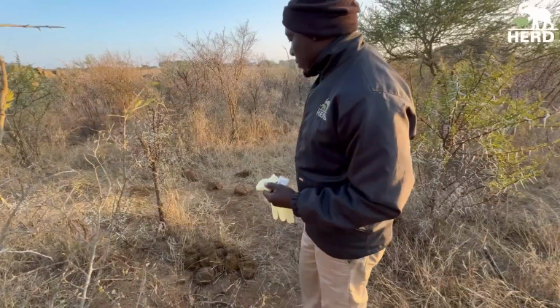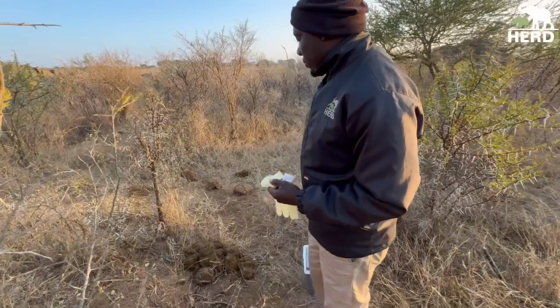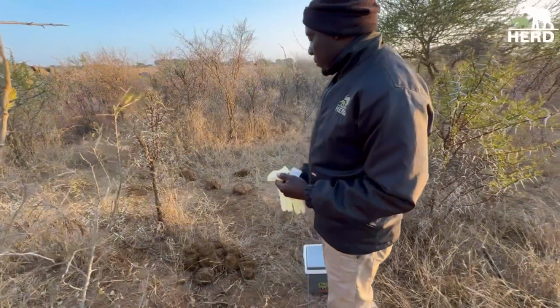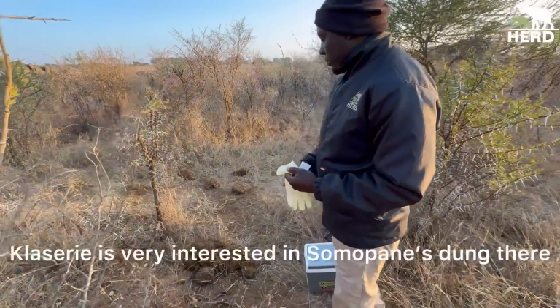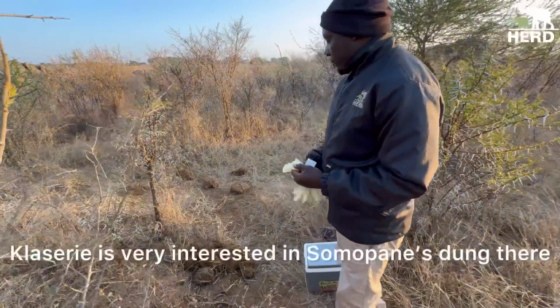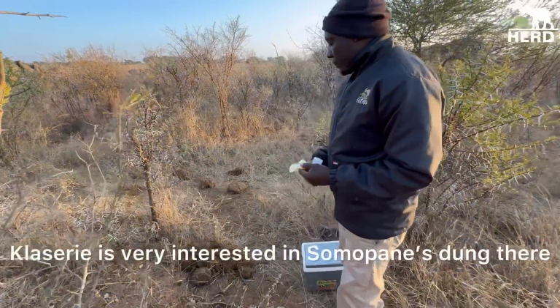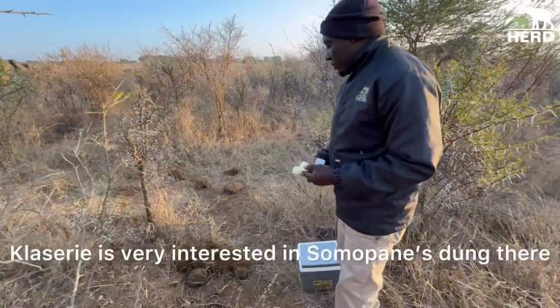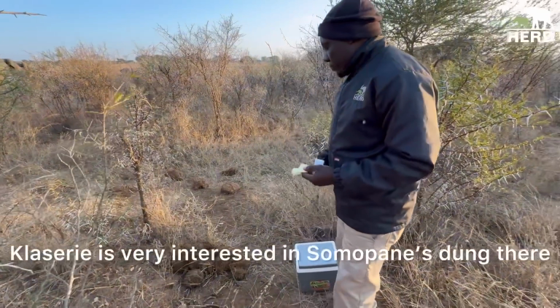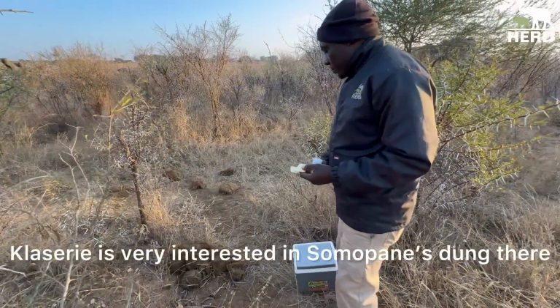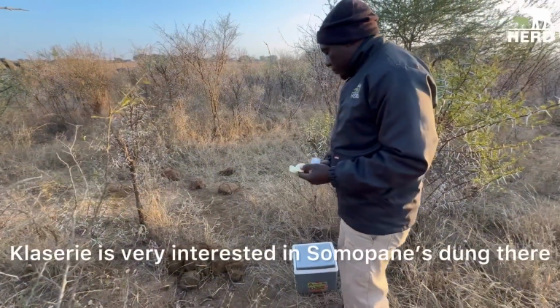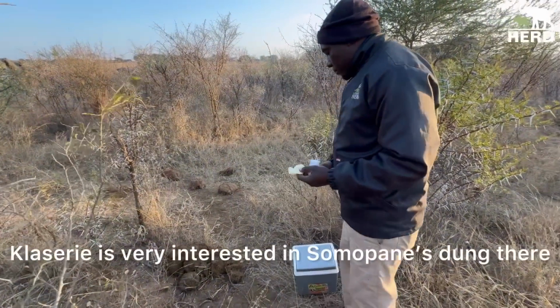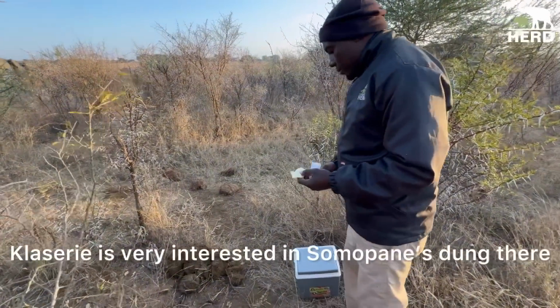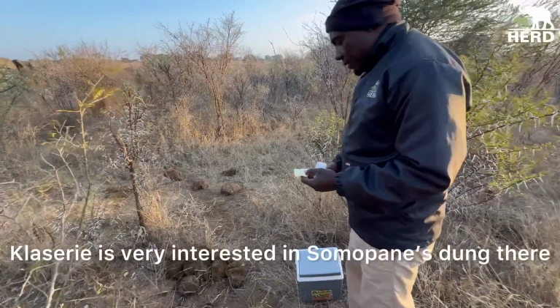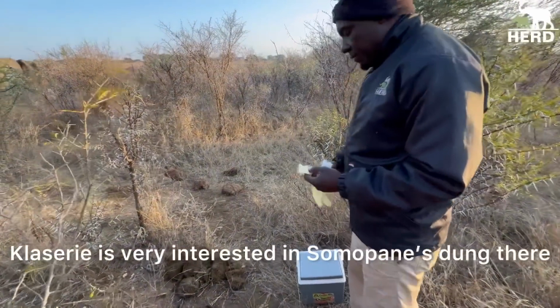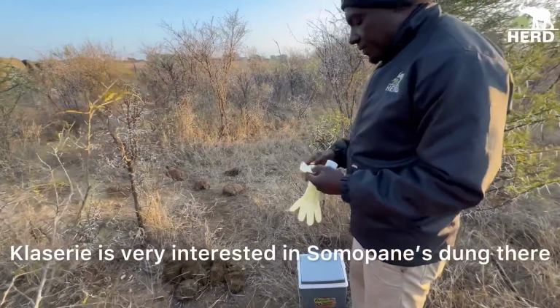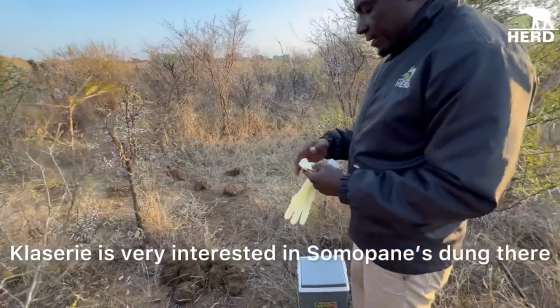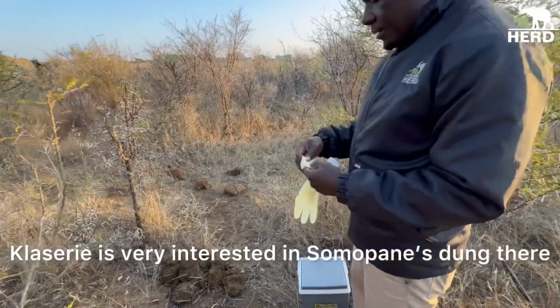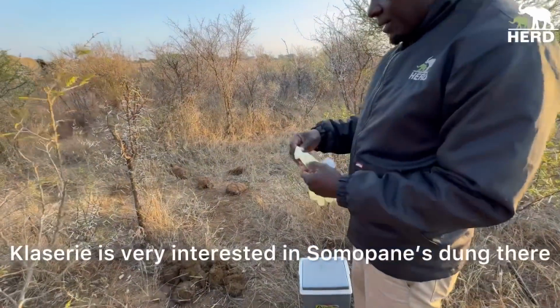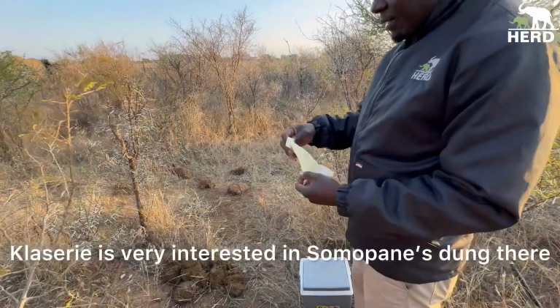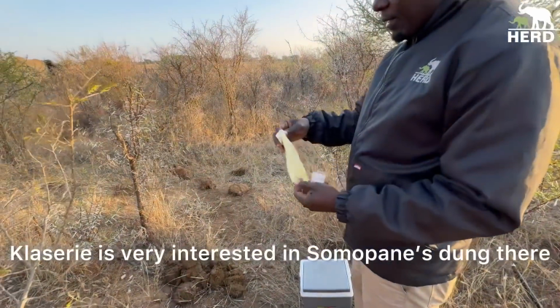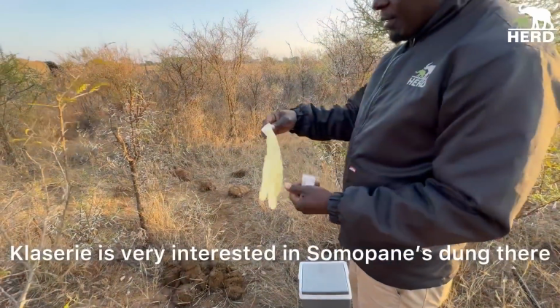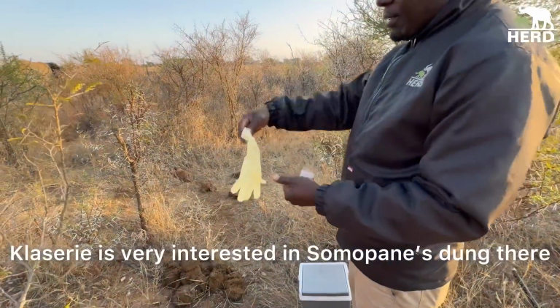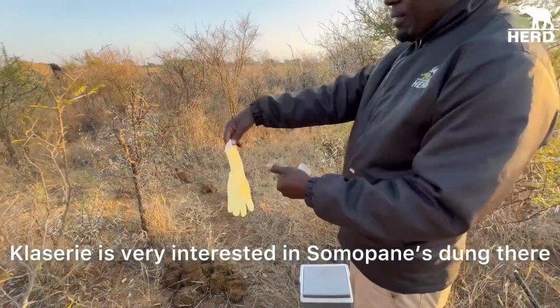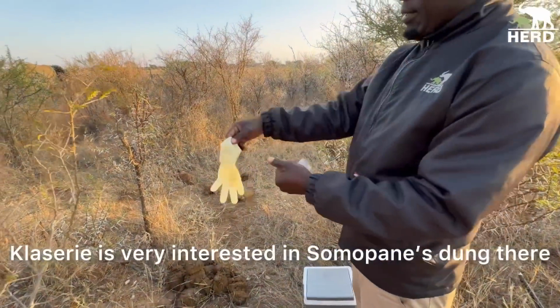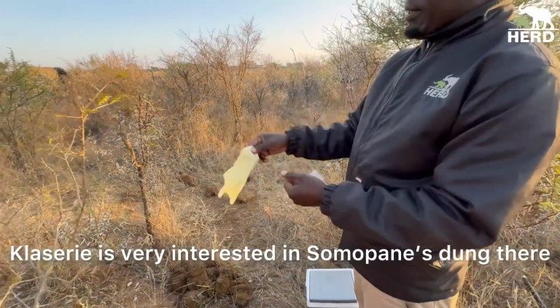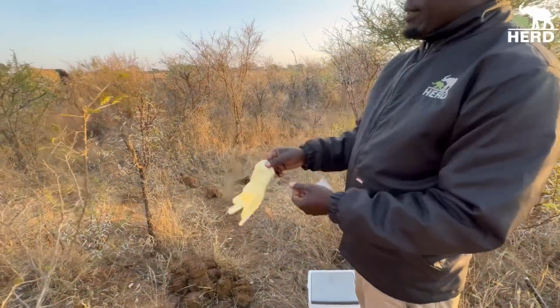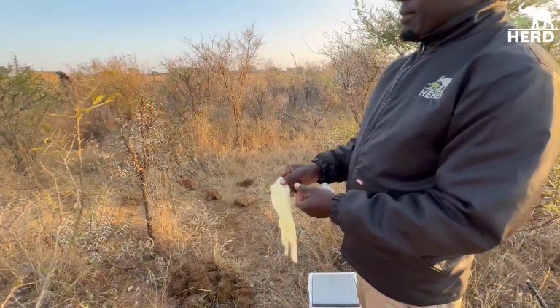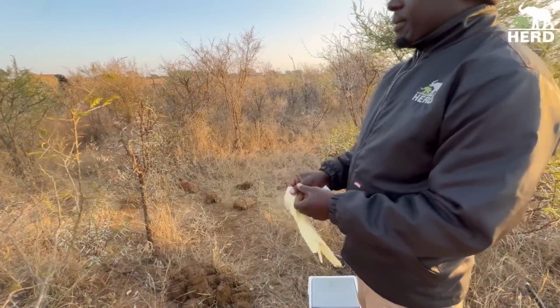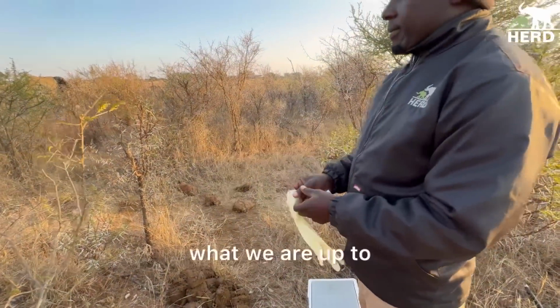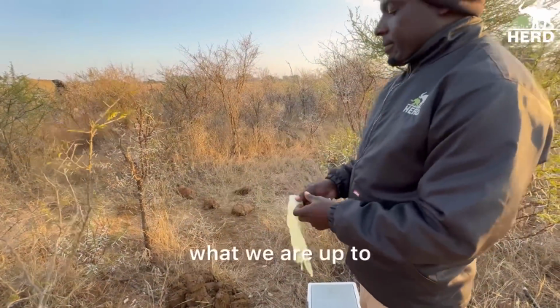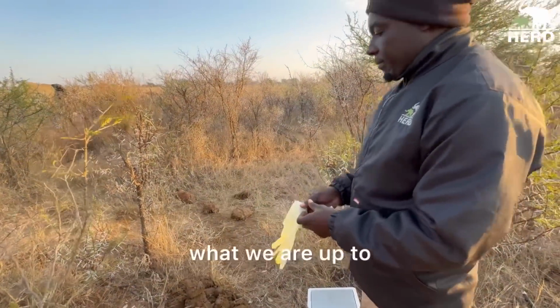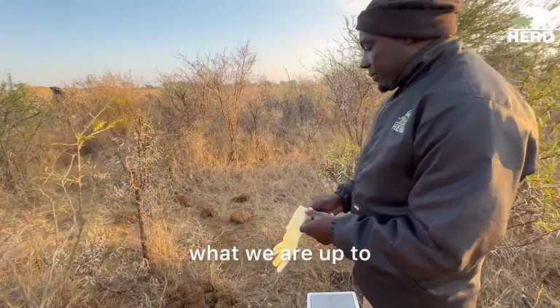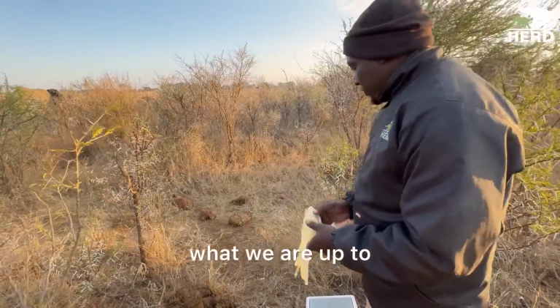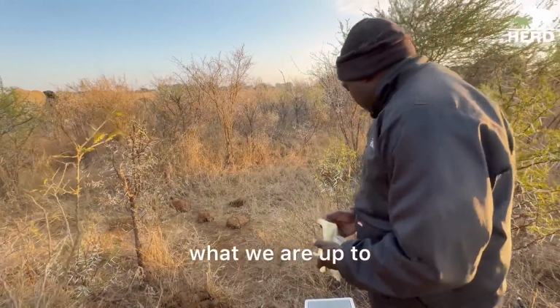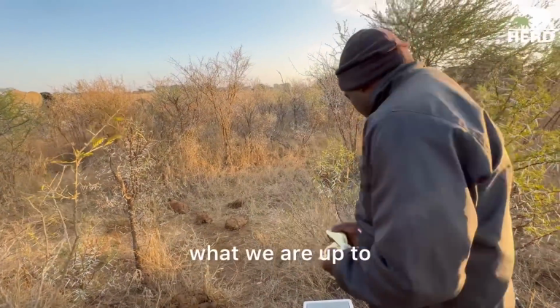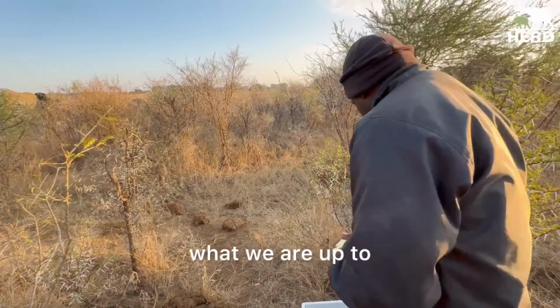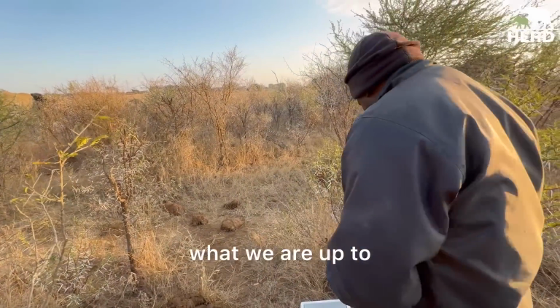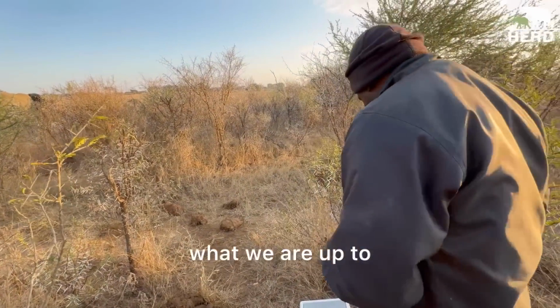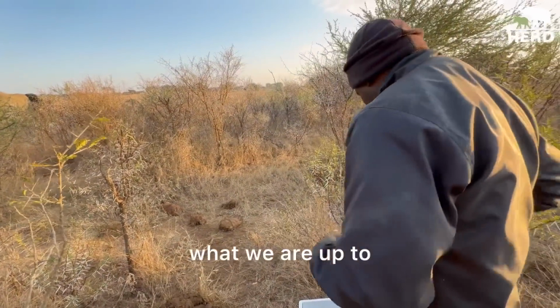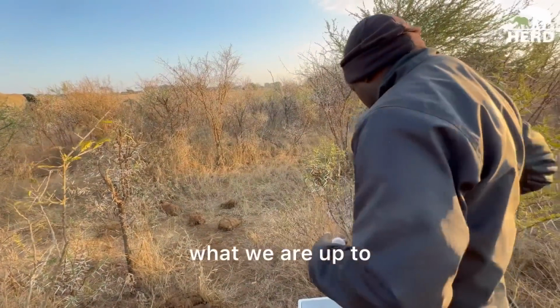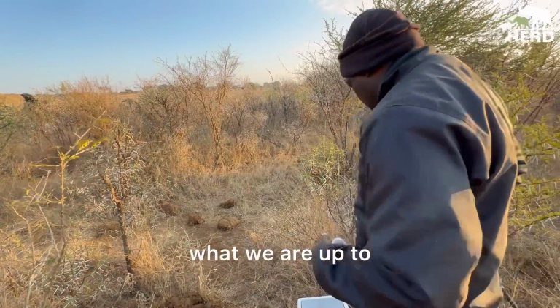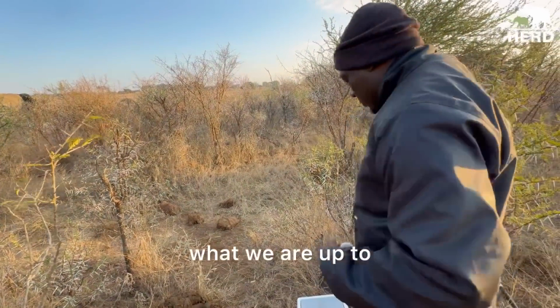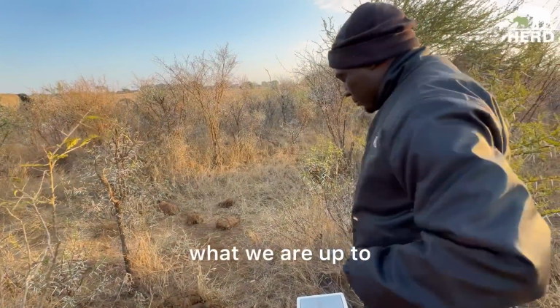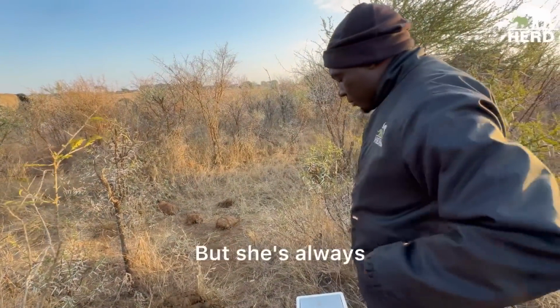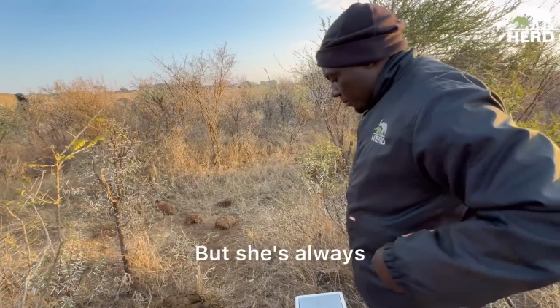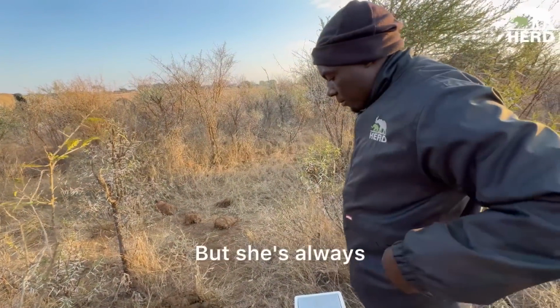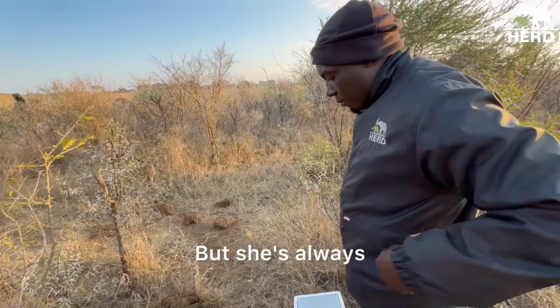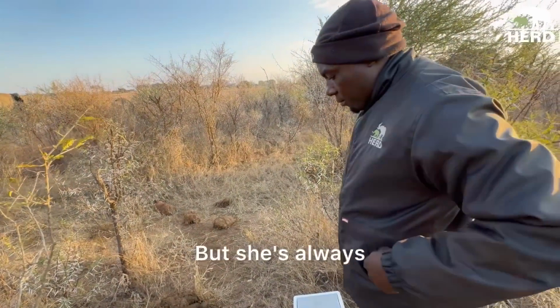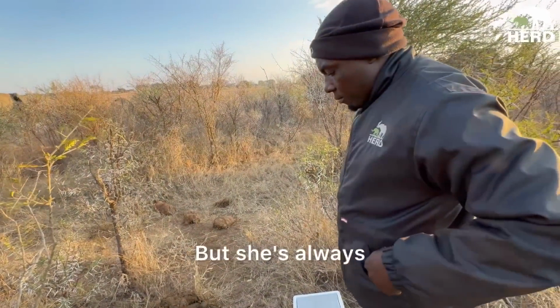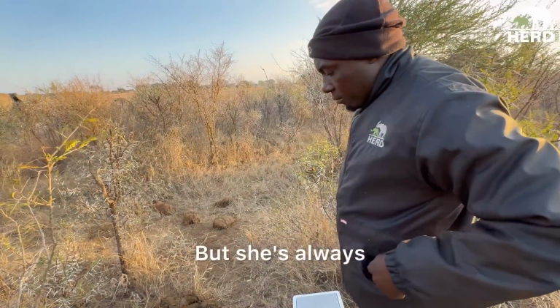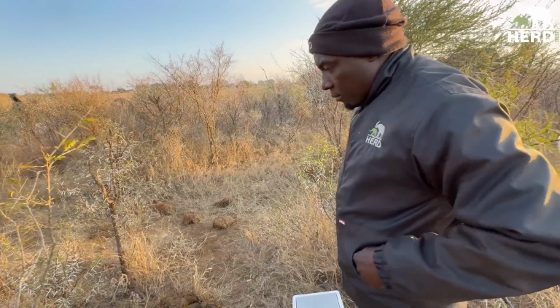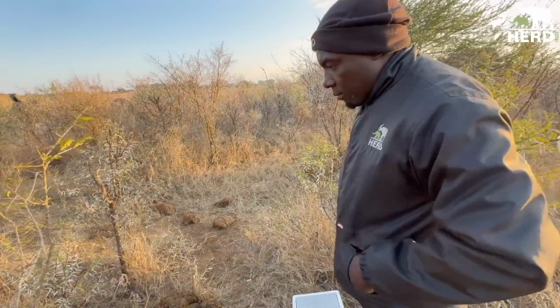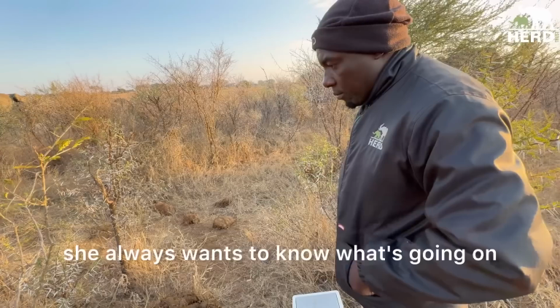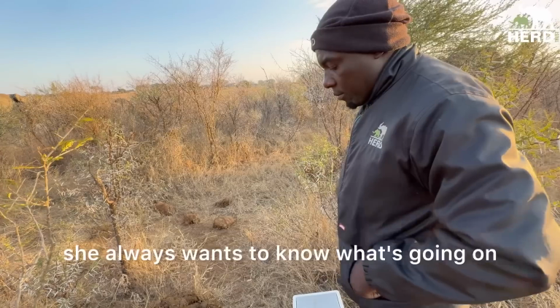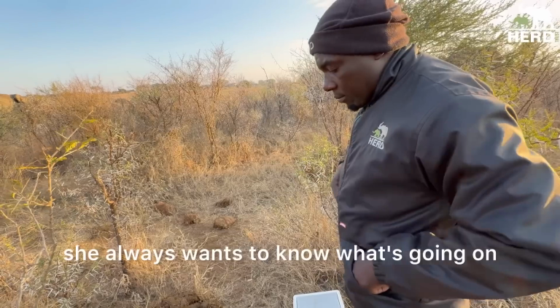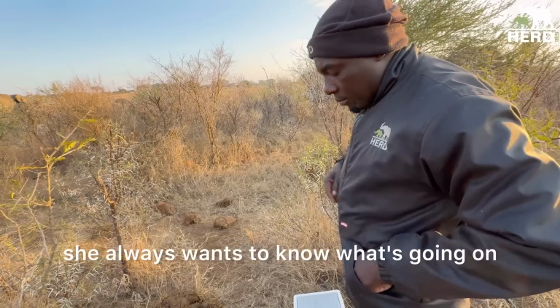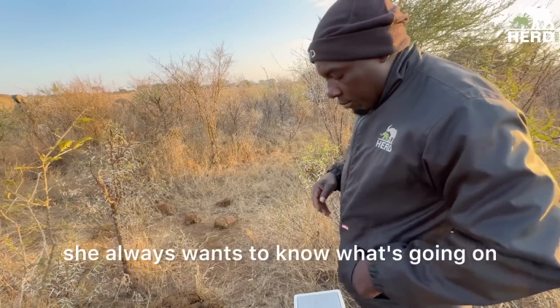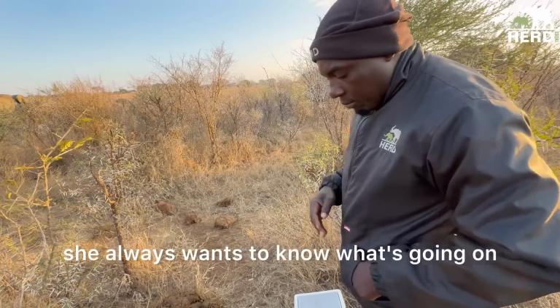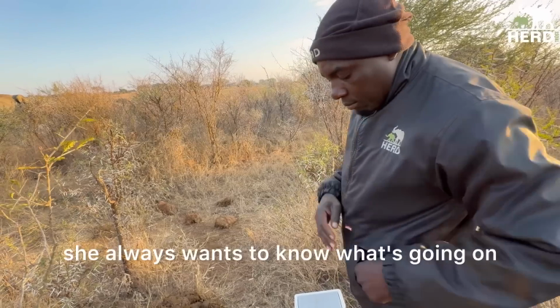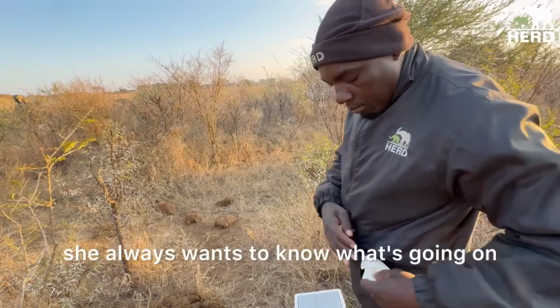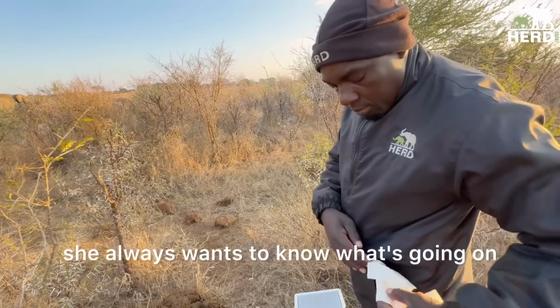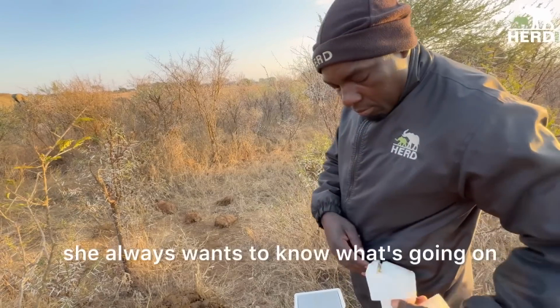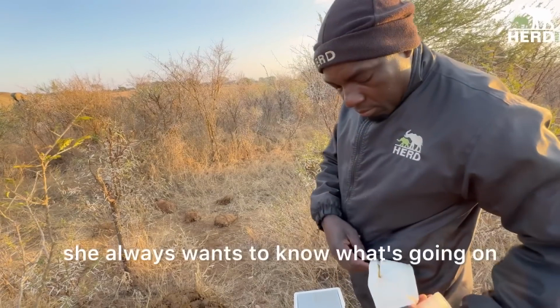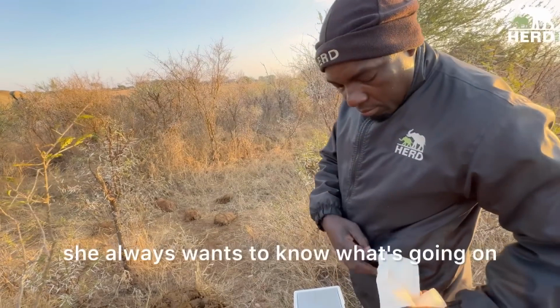Siri is very interested in what we're up to with the dung down there. She always wants to know what's going on.